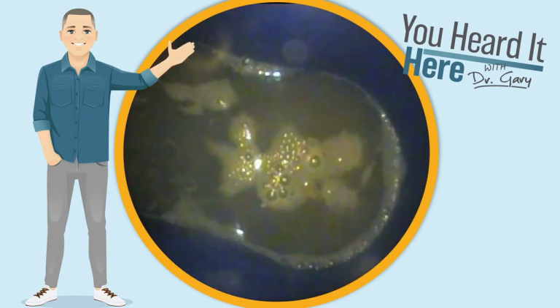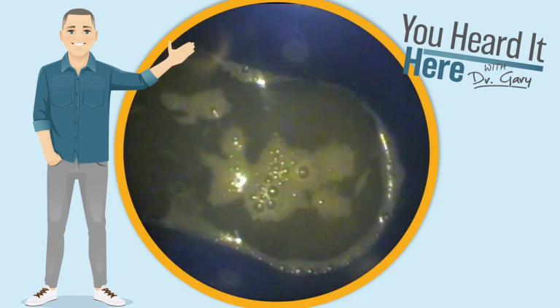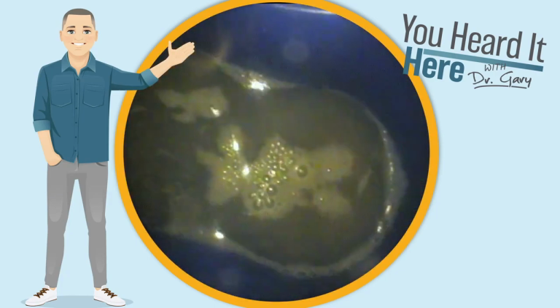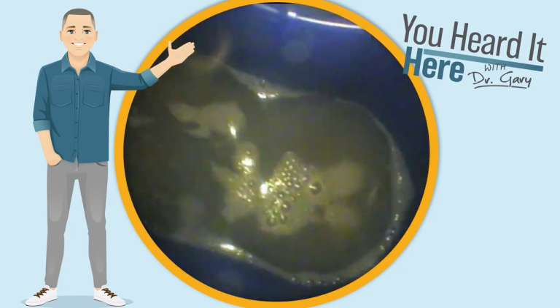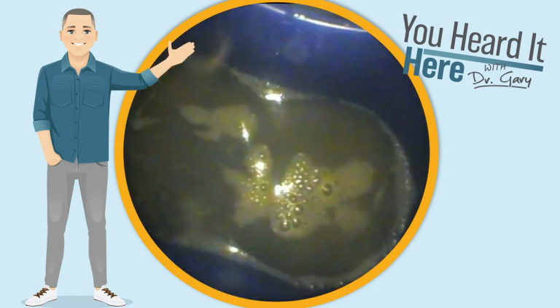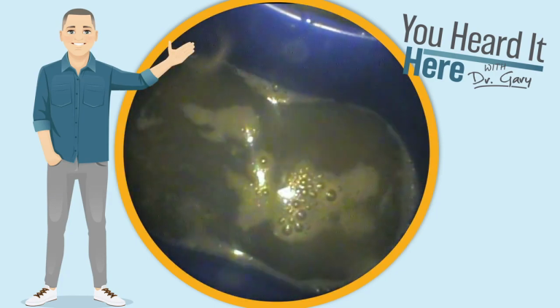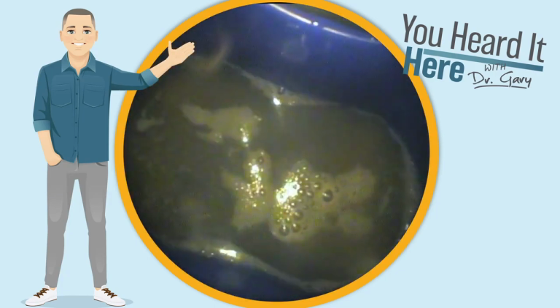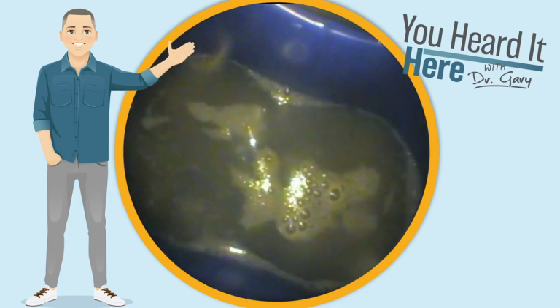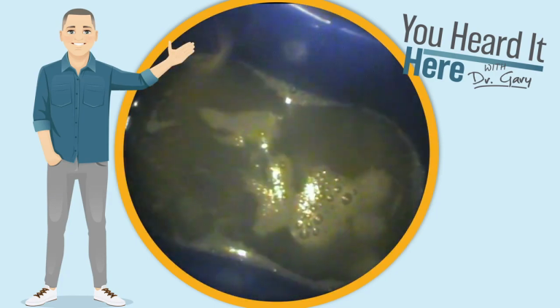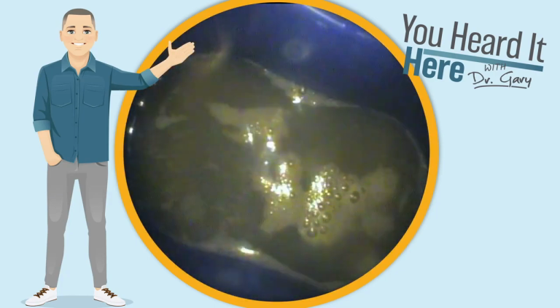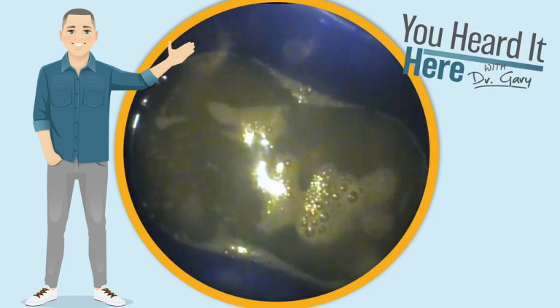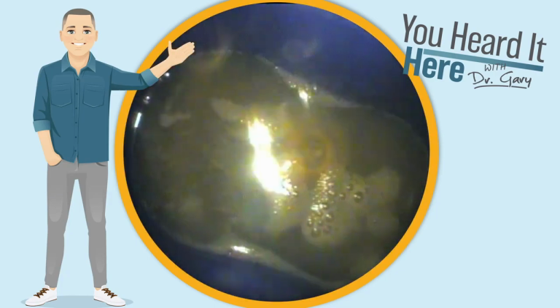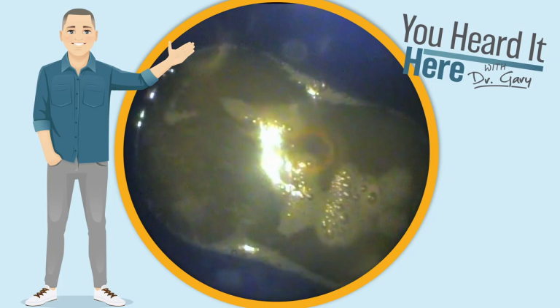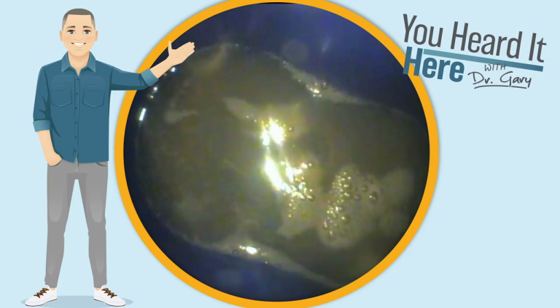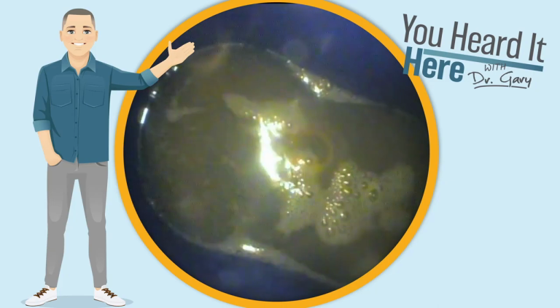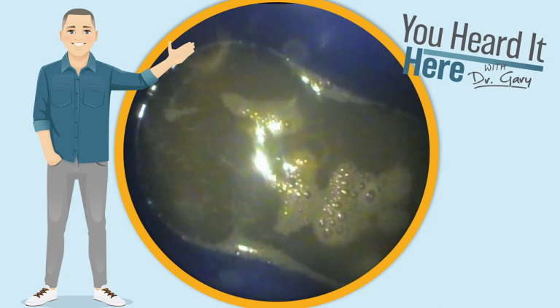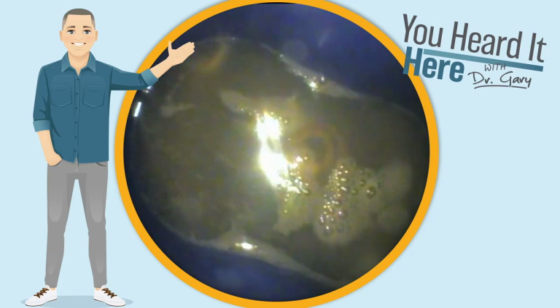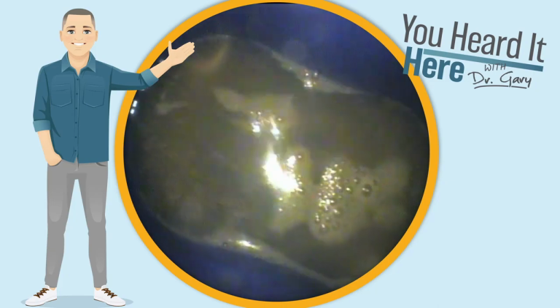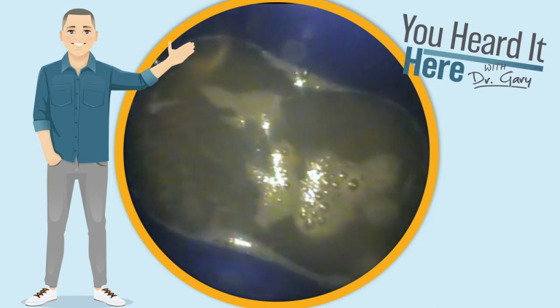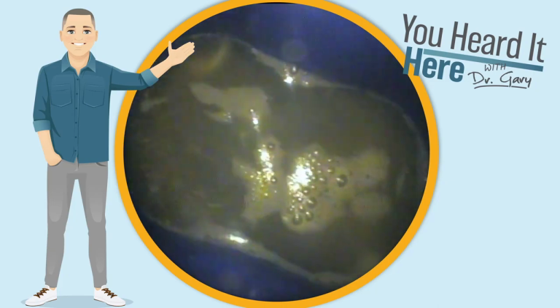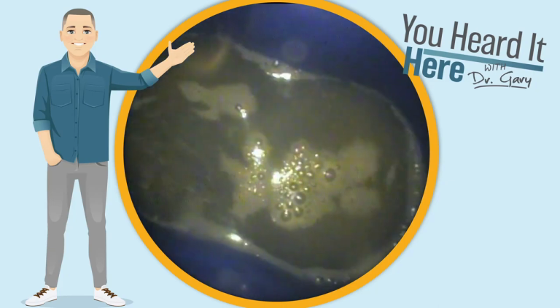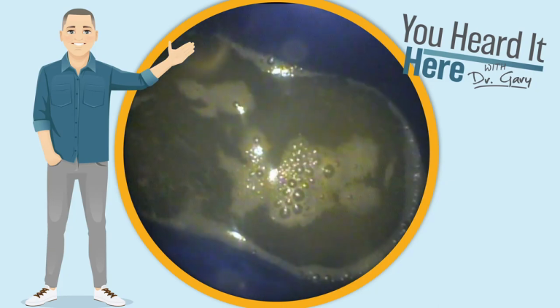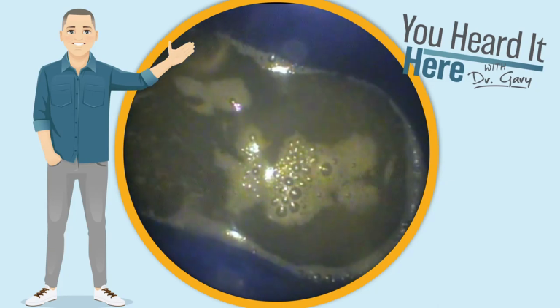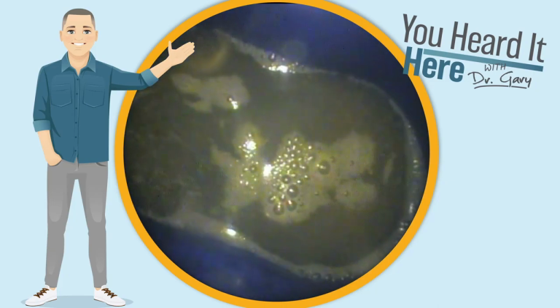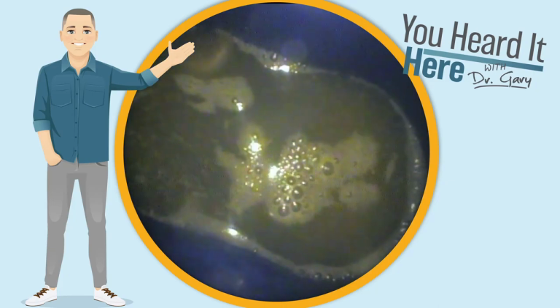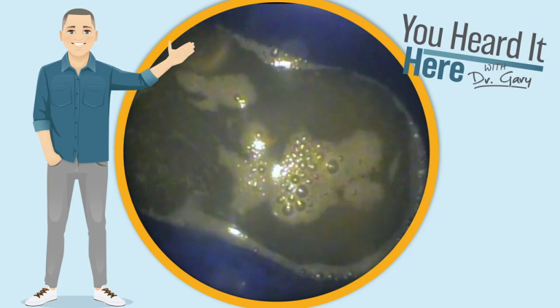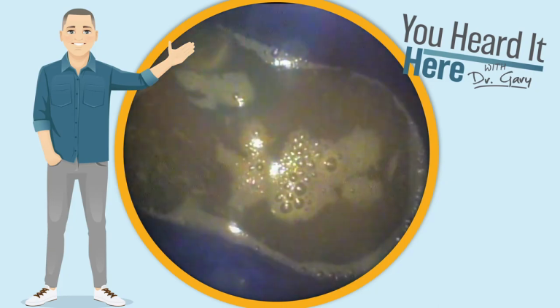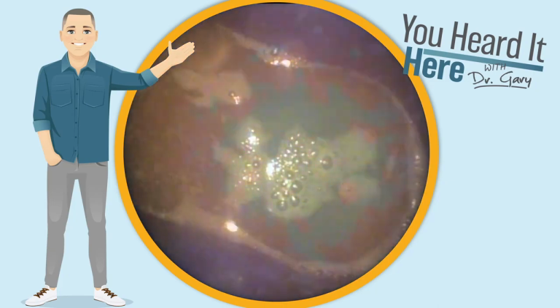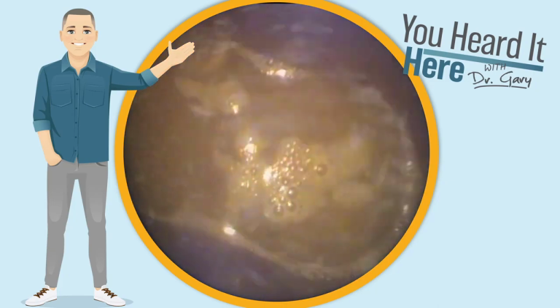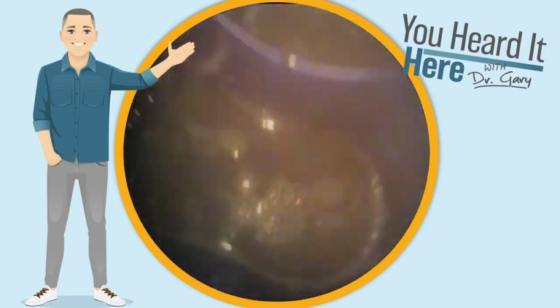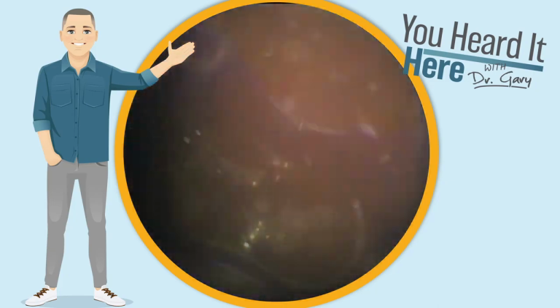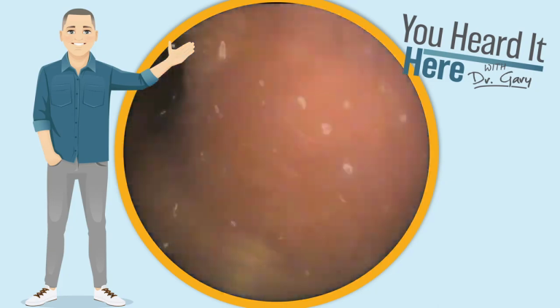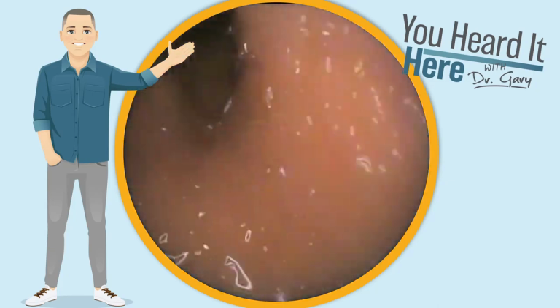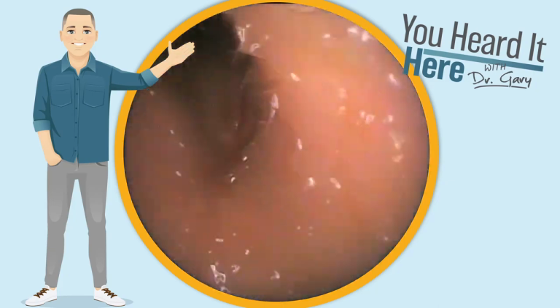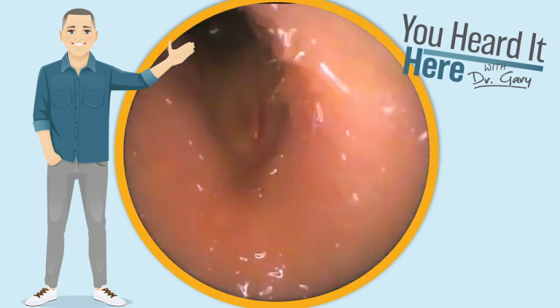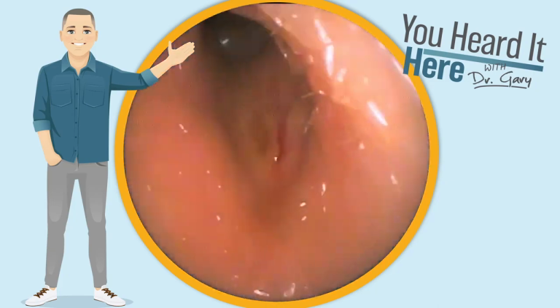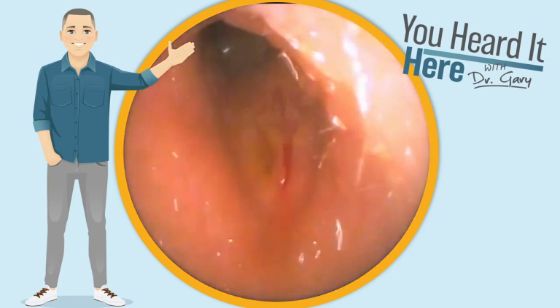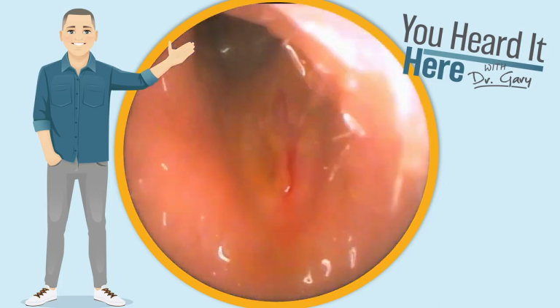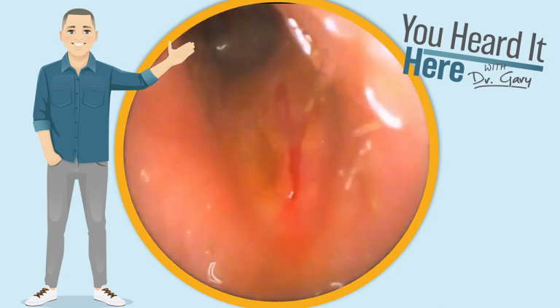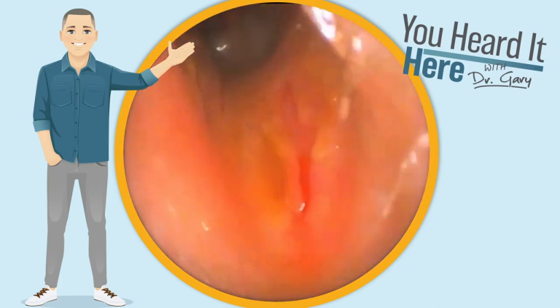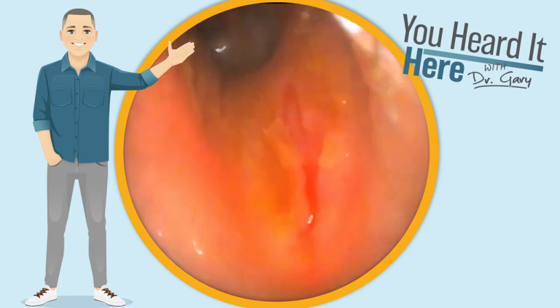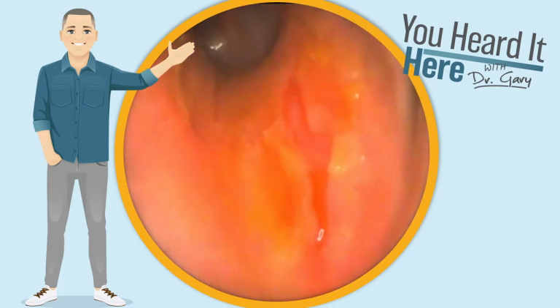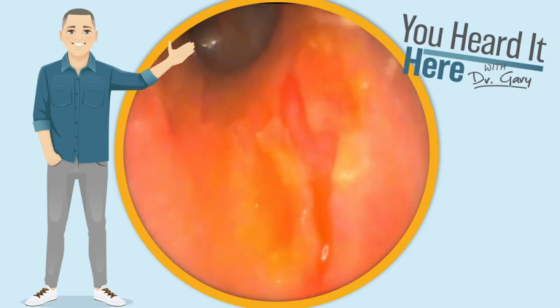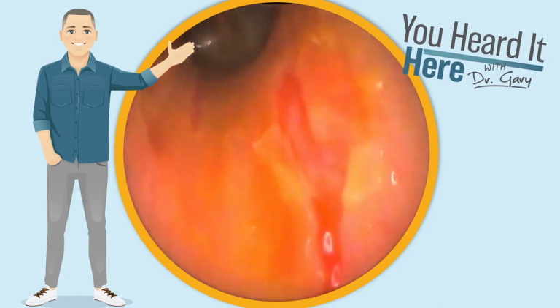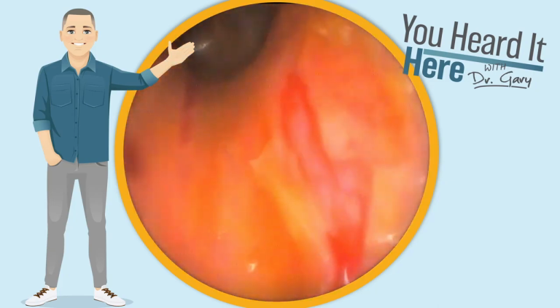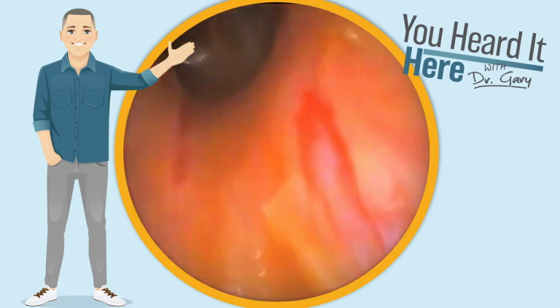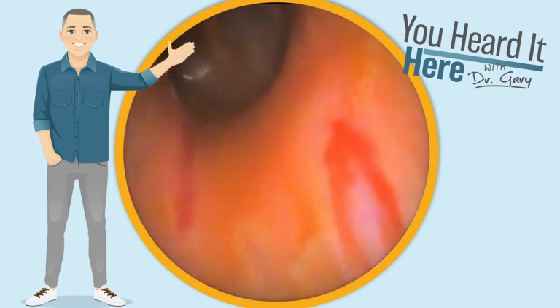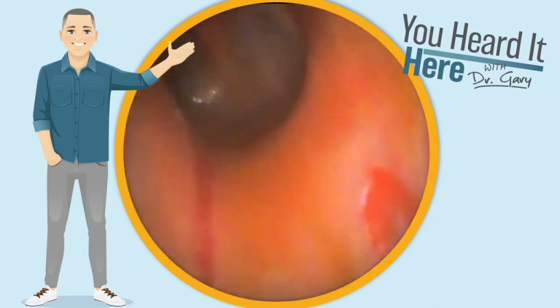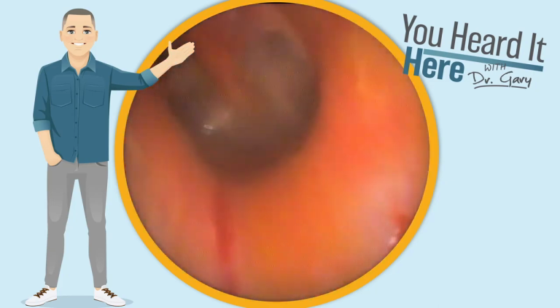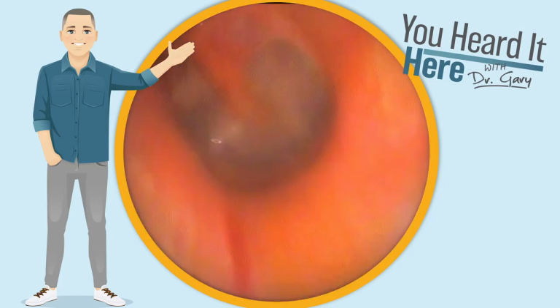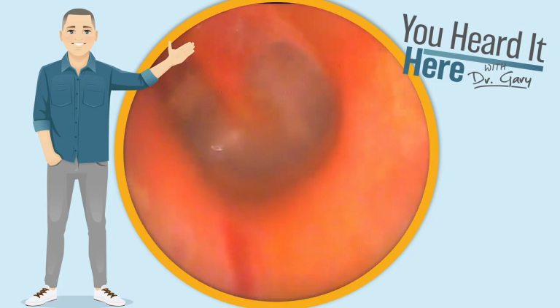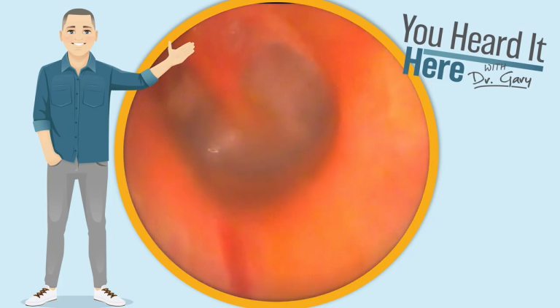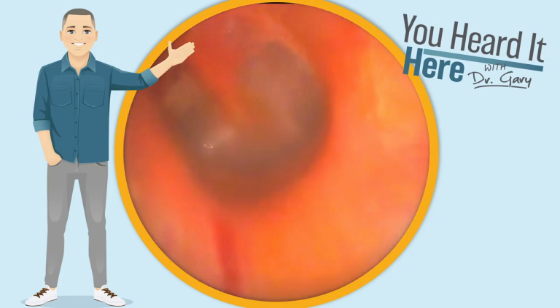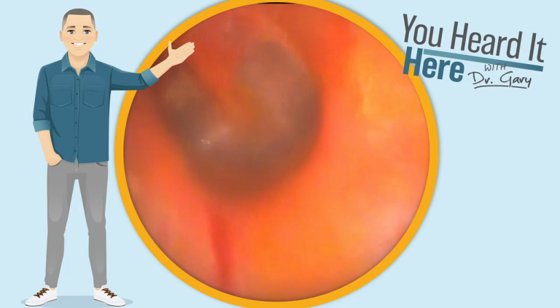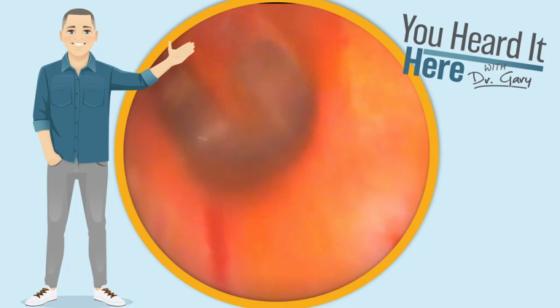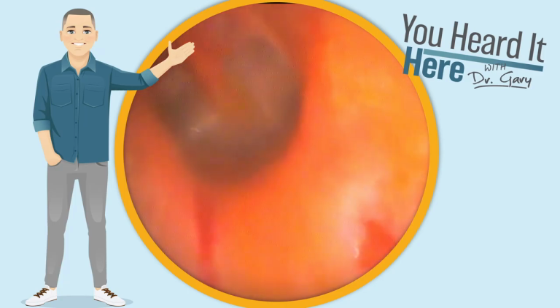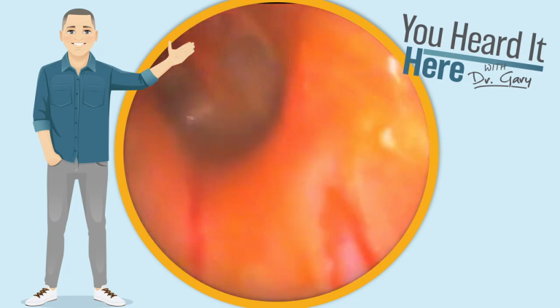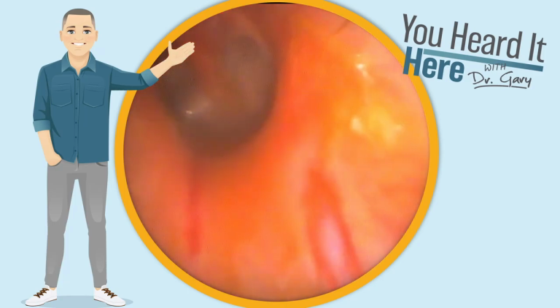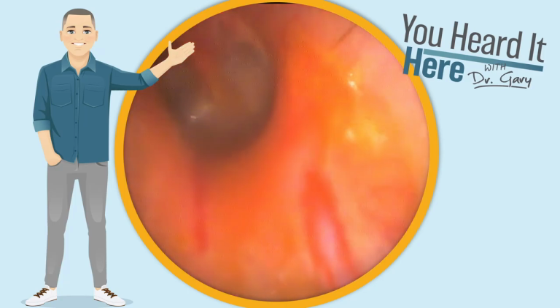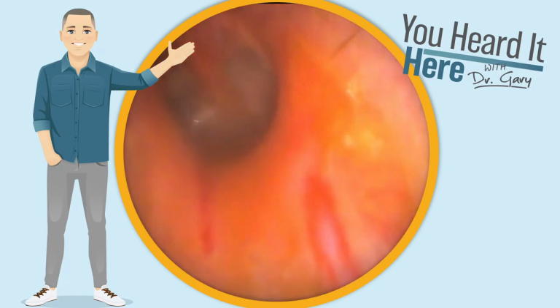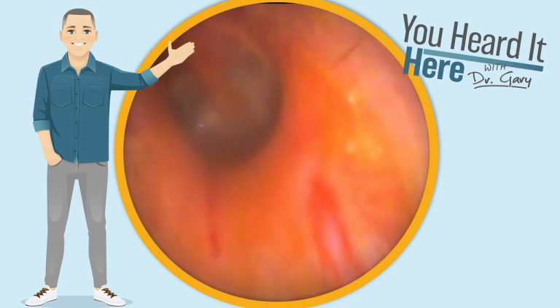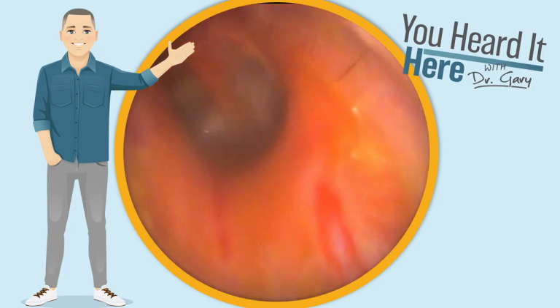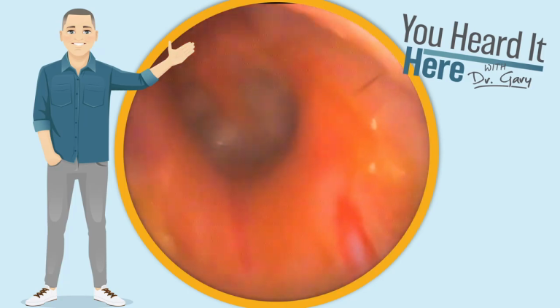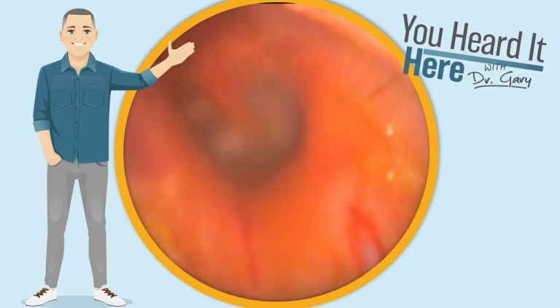This is what came out in the water. Following the irrigation, we have a little bit of redness in the ear canal, but you can clearly see that eardrum.